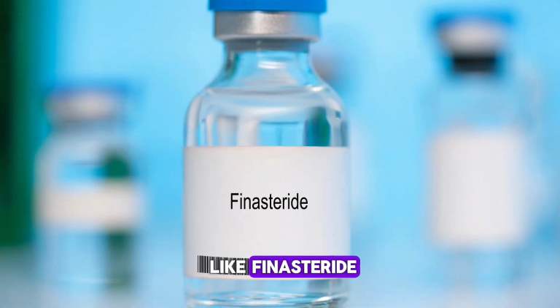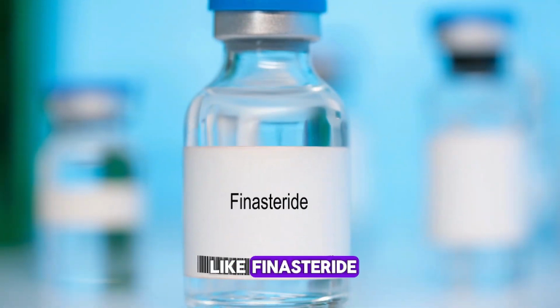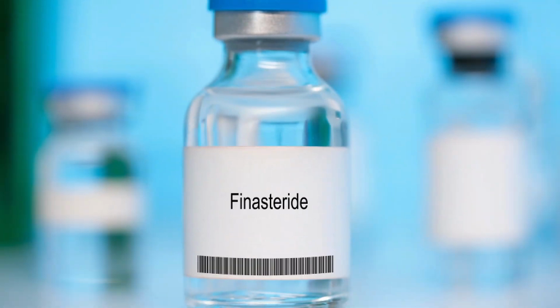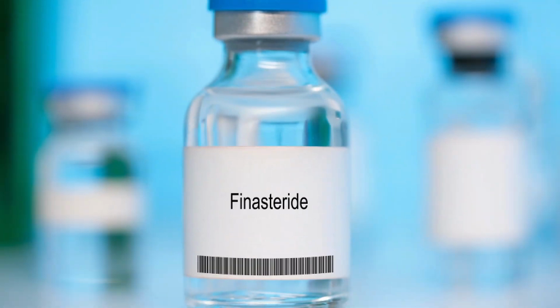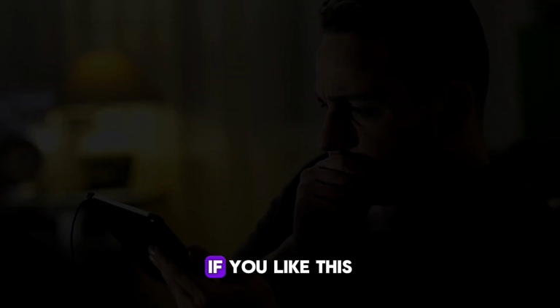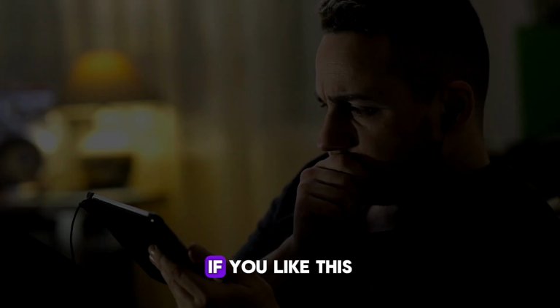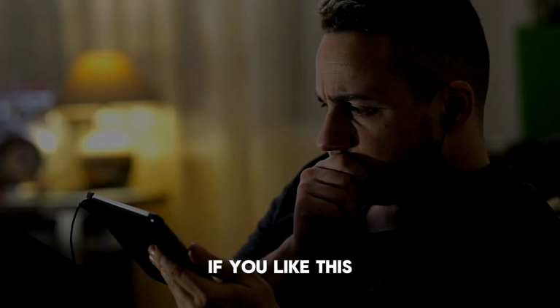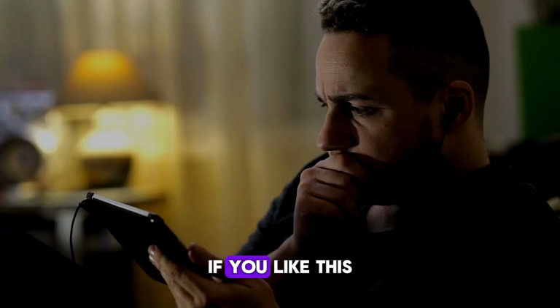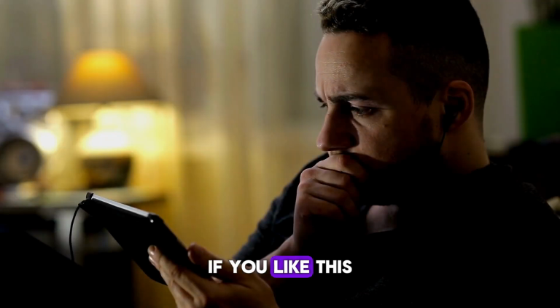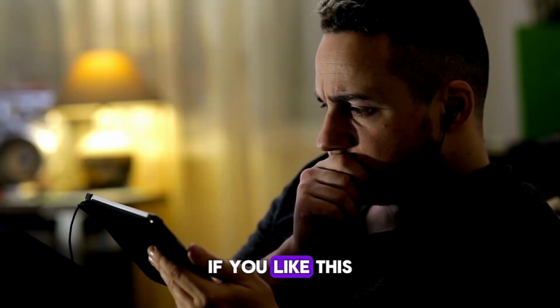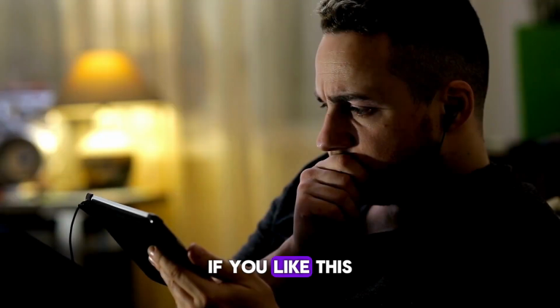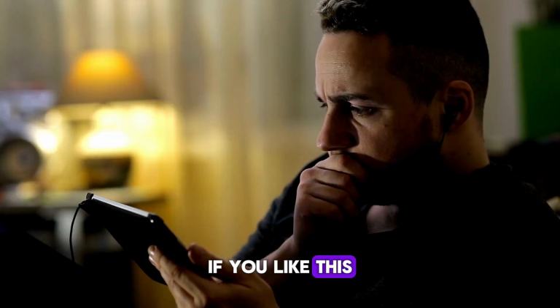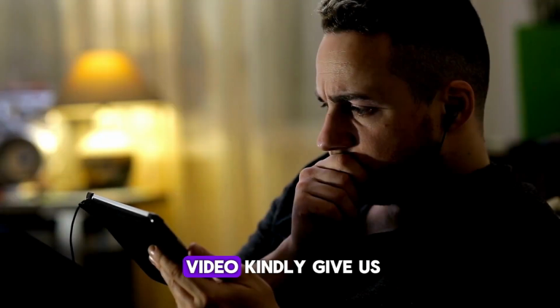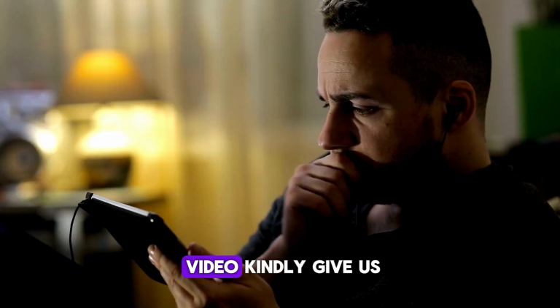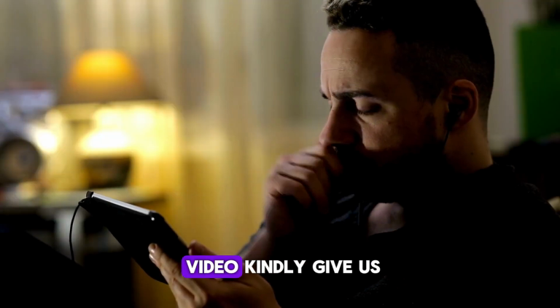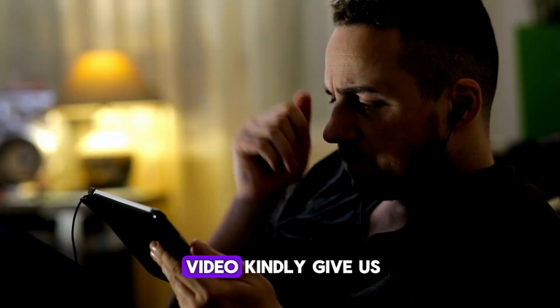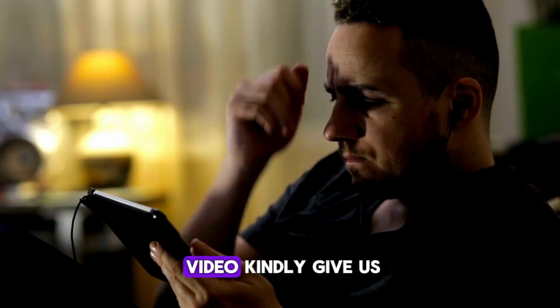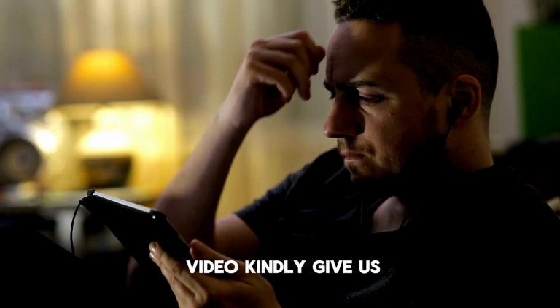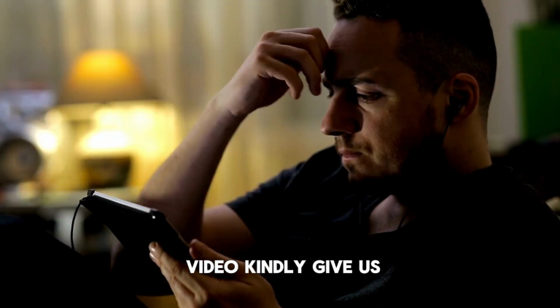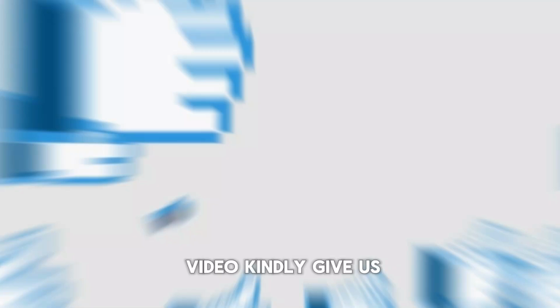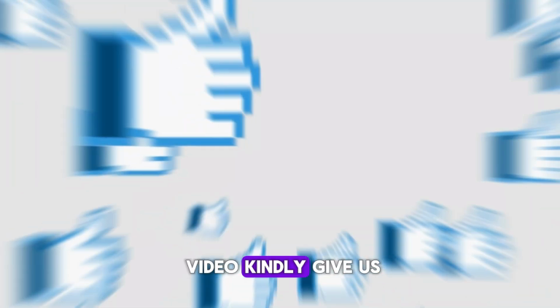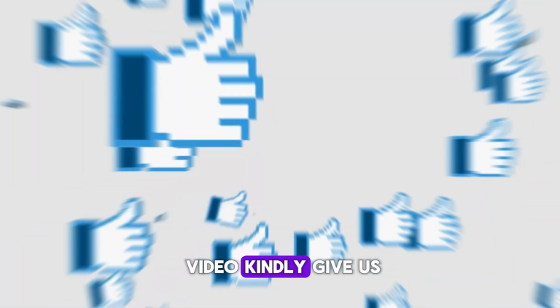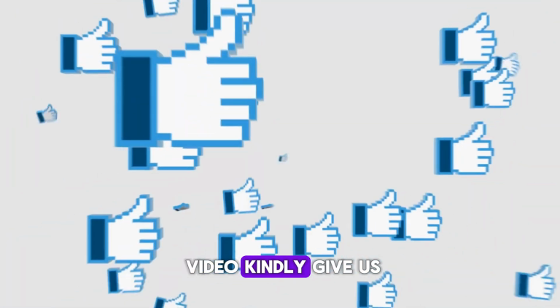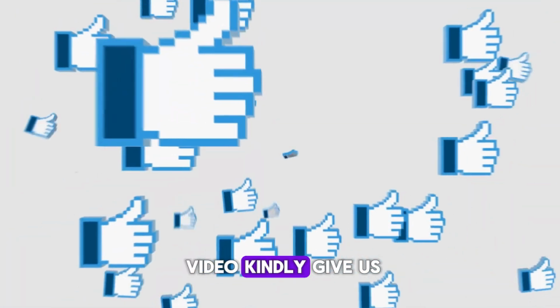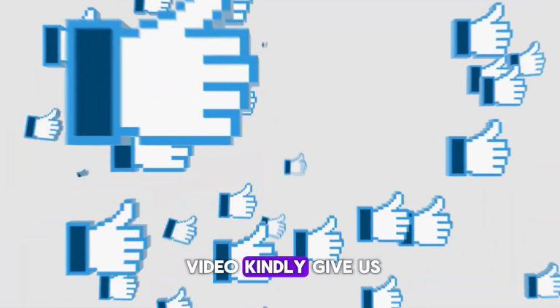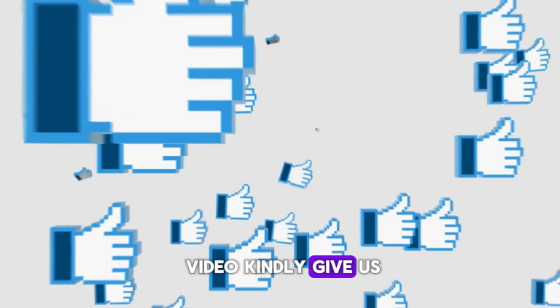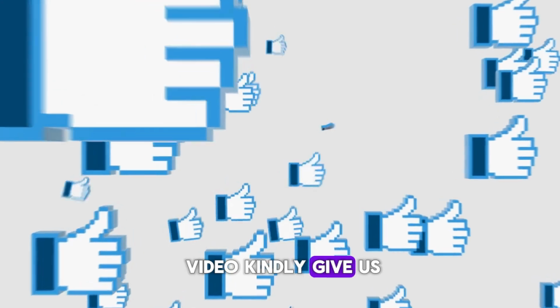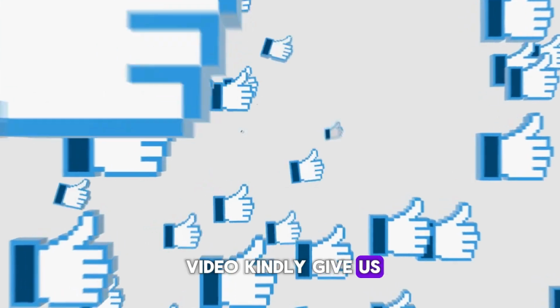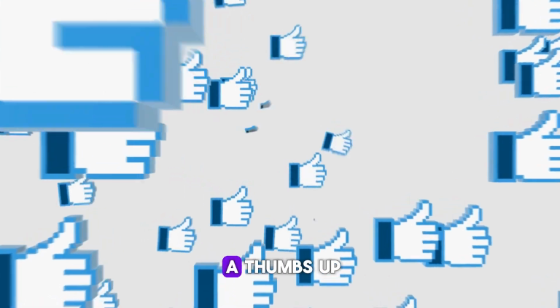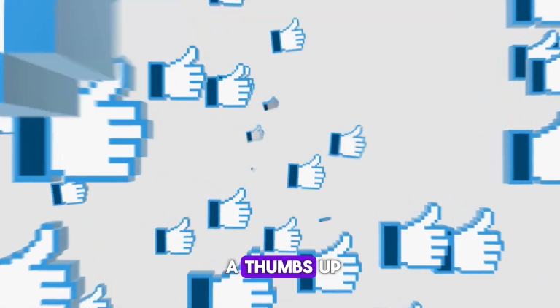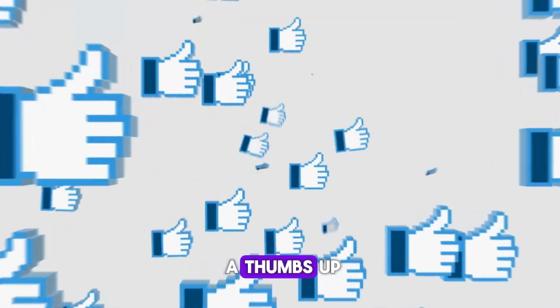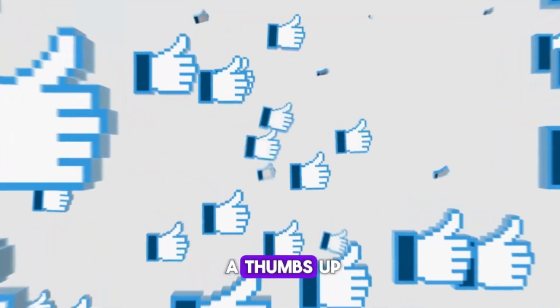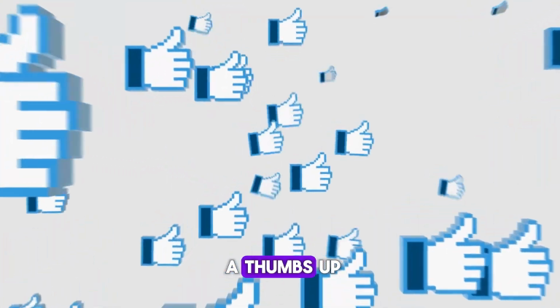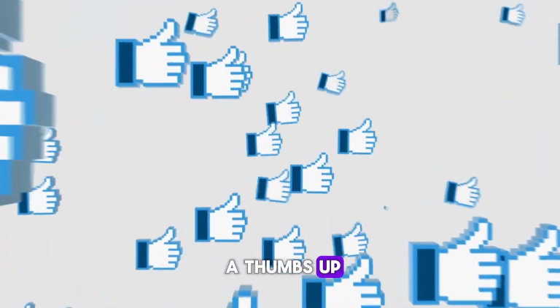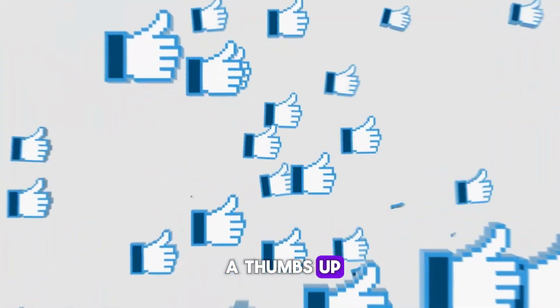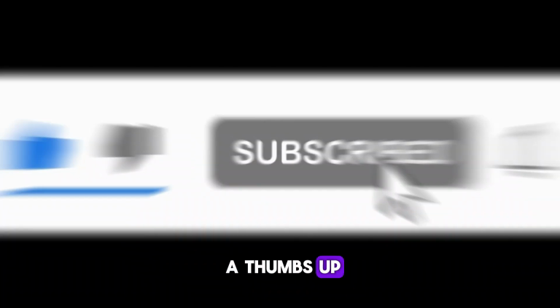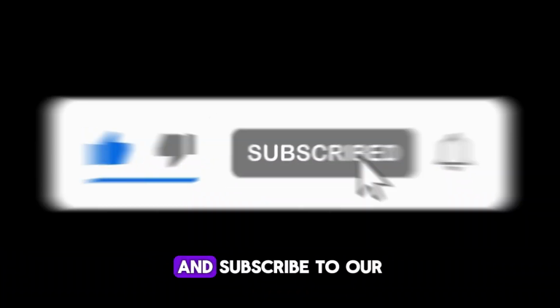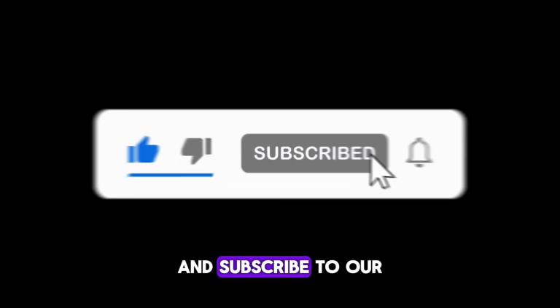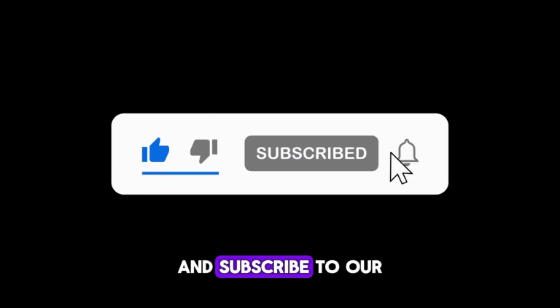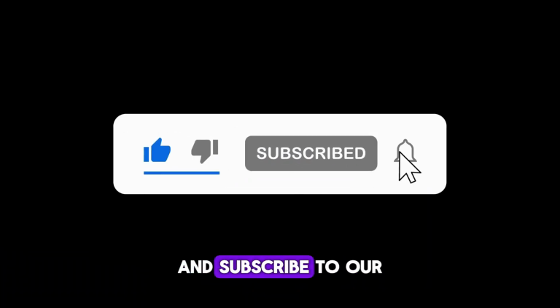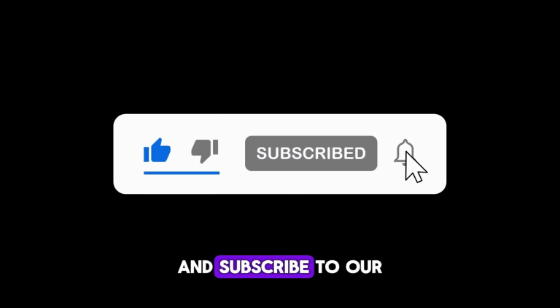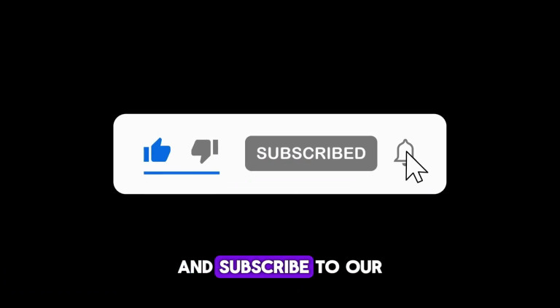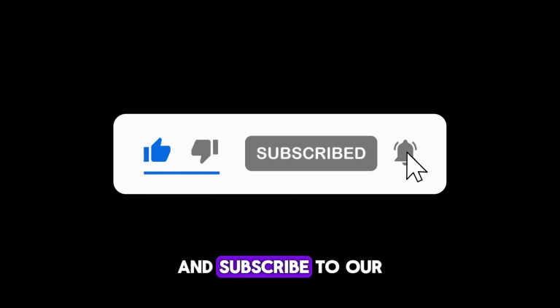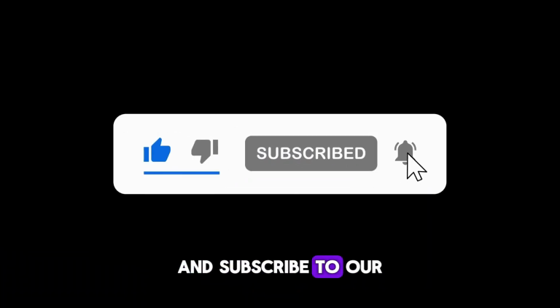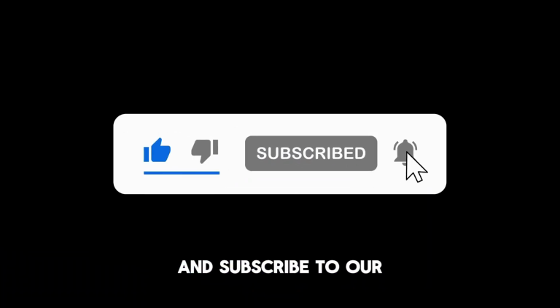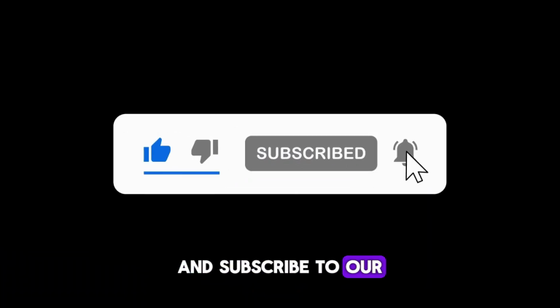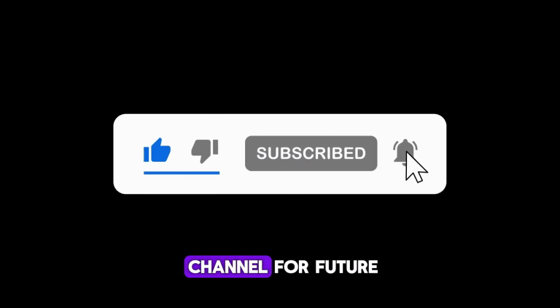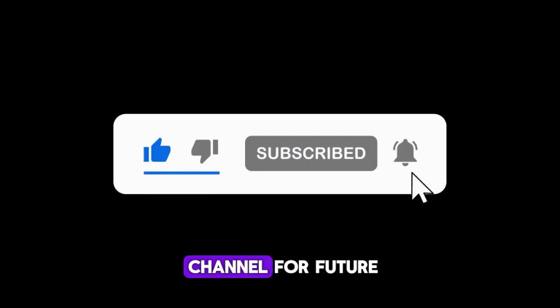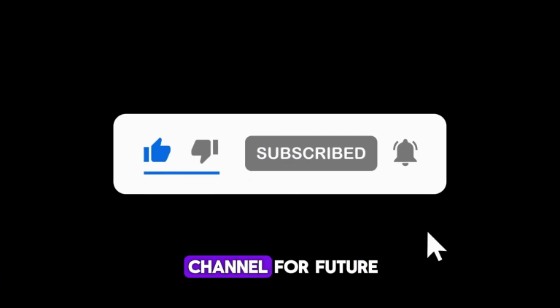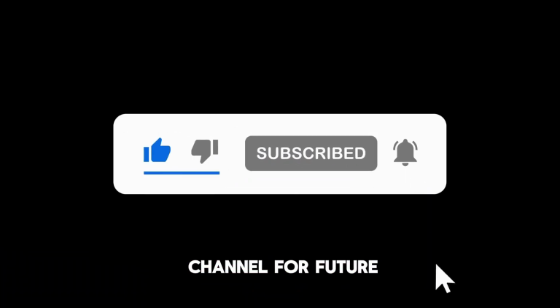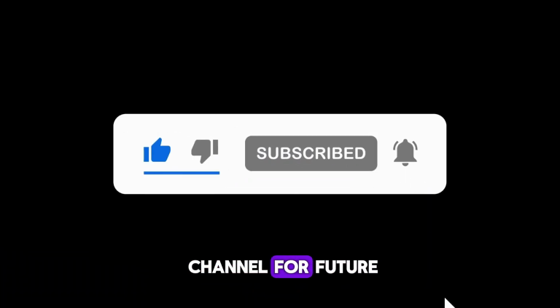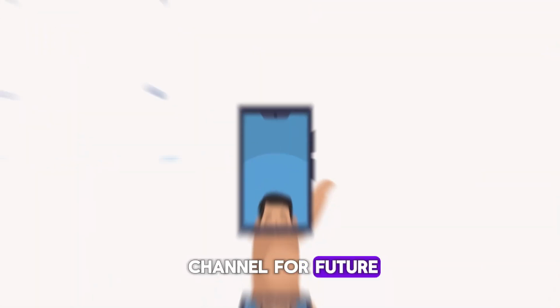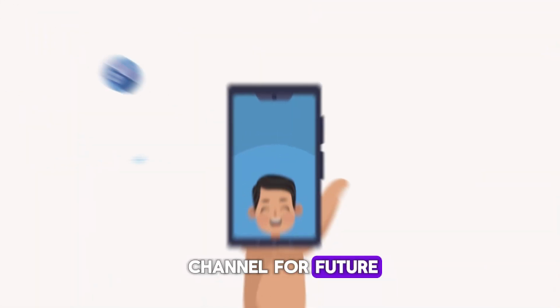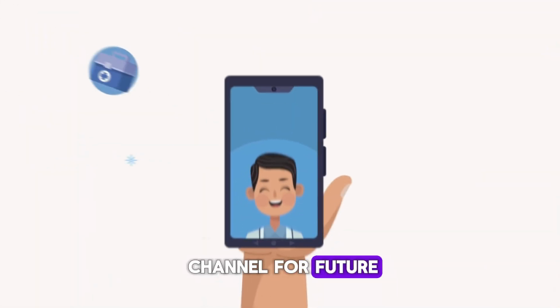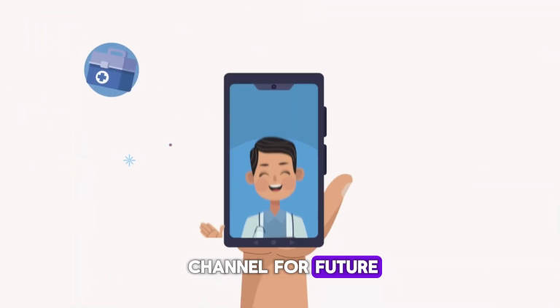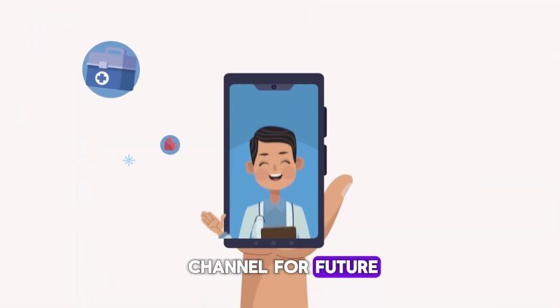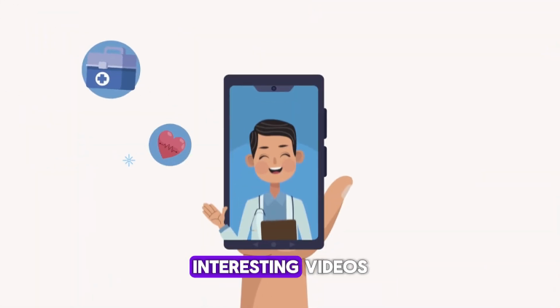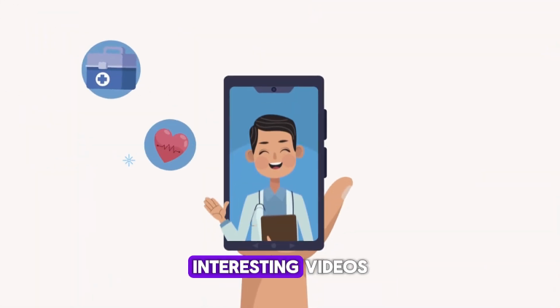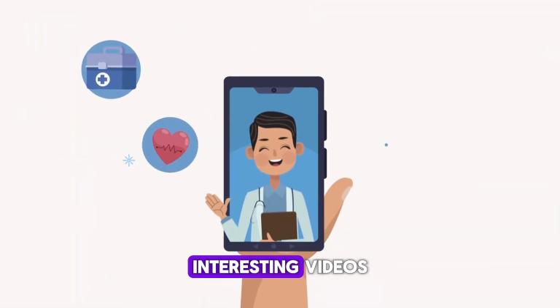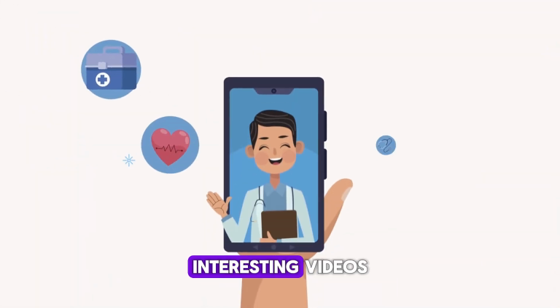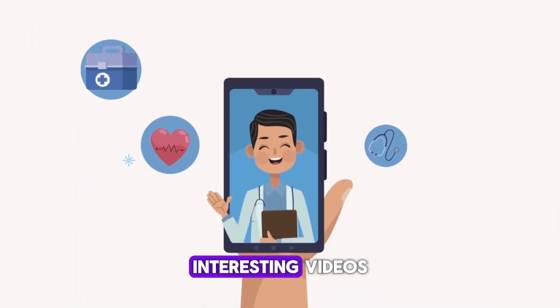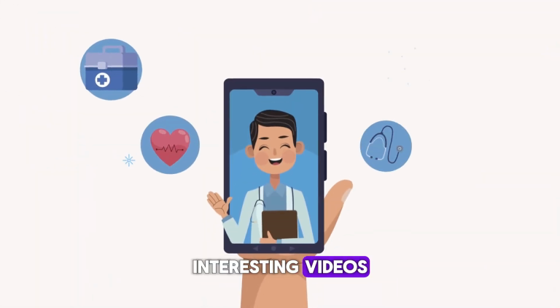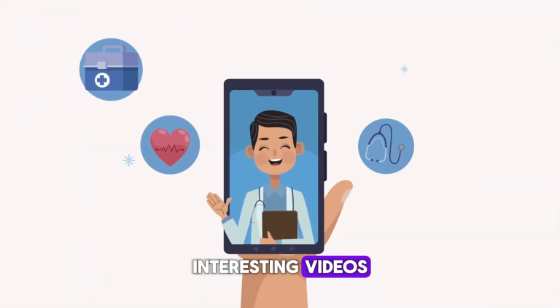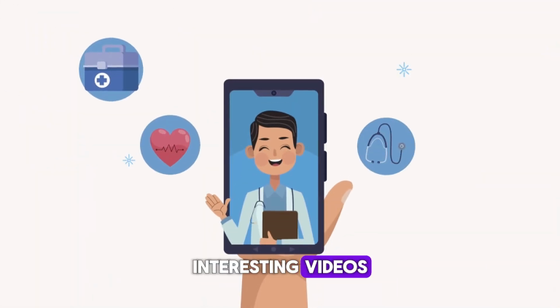If you like this video, kindly give us a thumbs up and subscribe to our channel for future interesting videos.